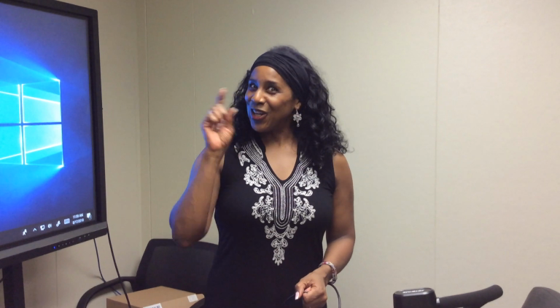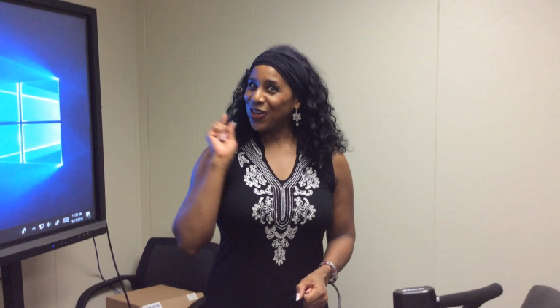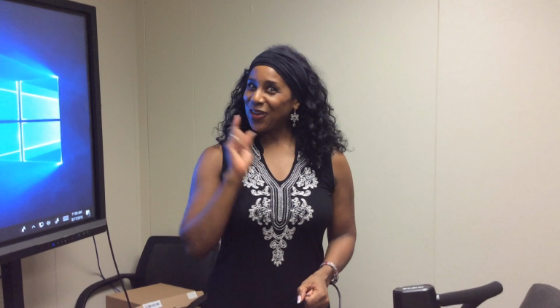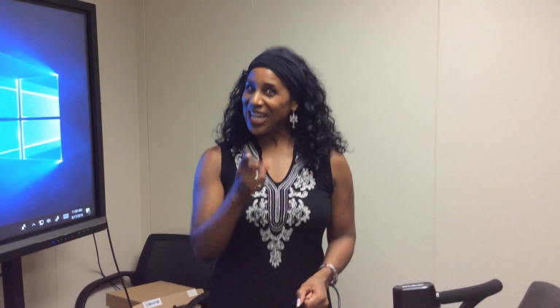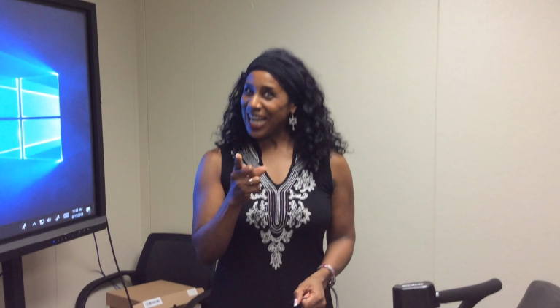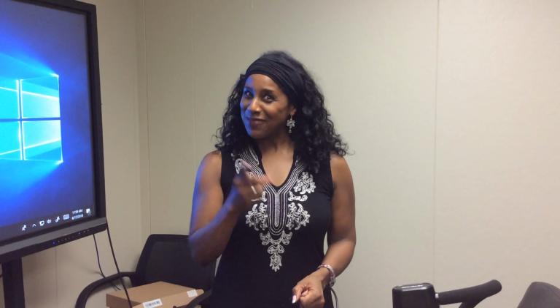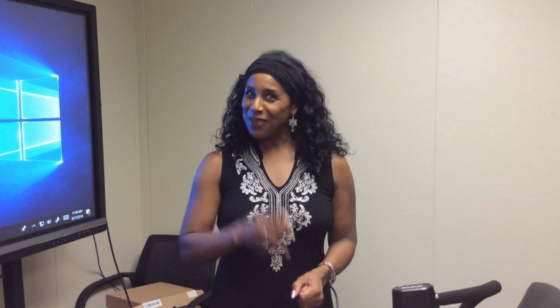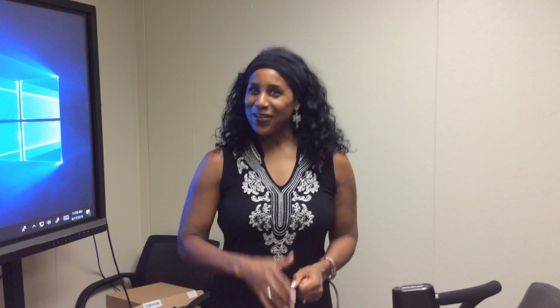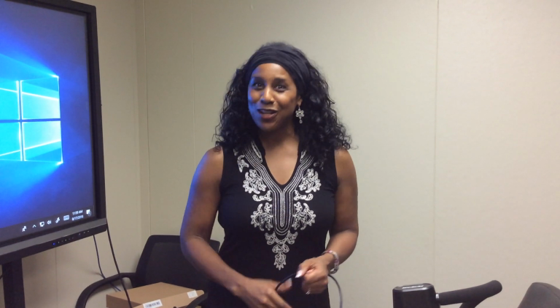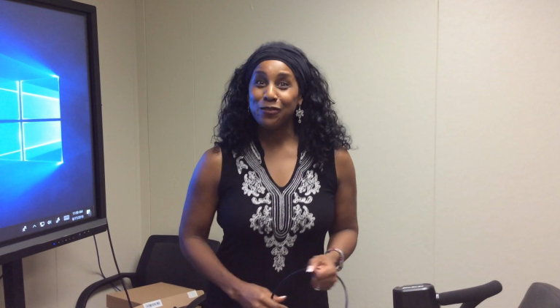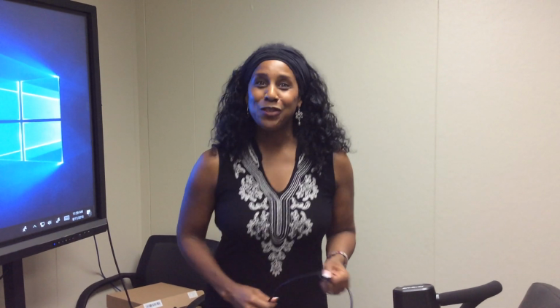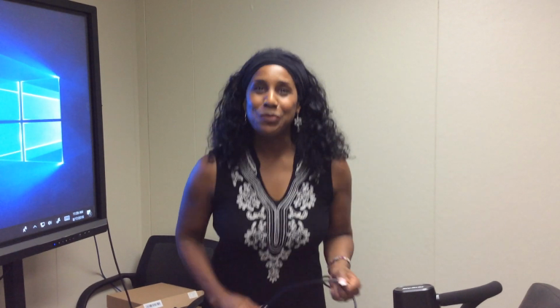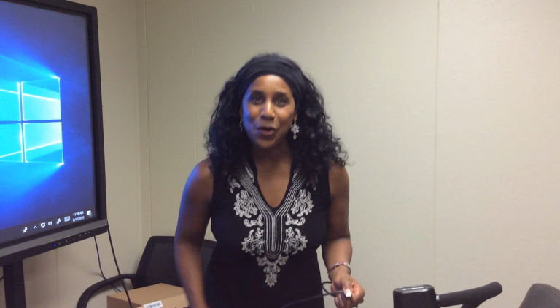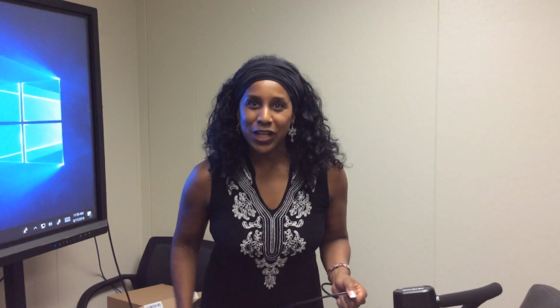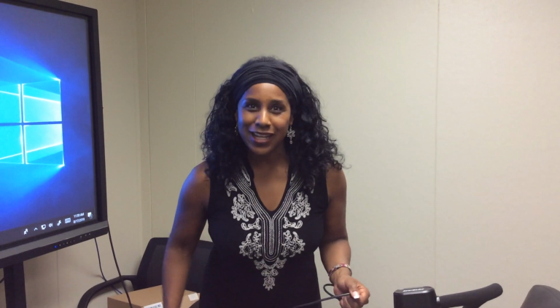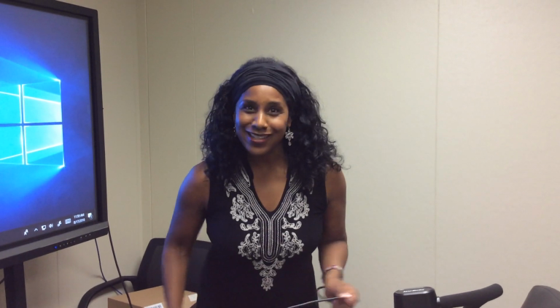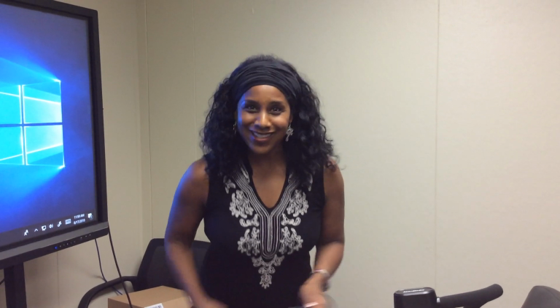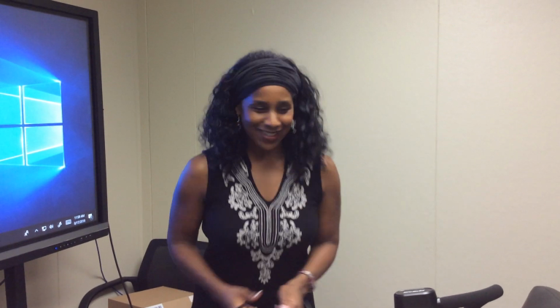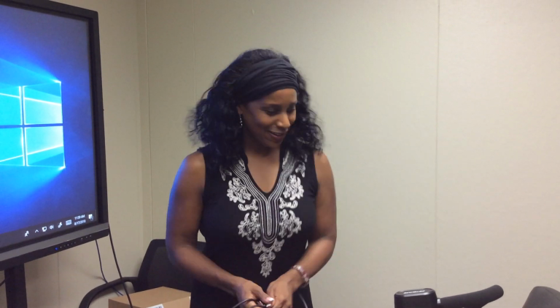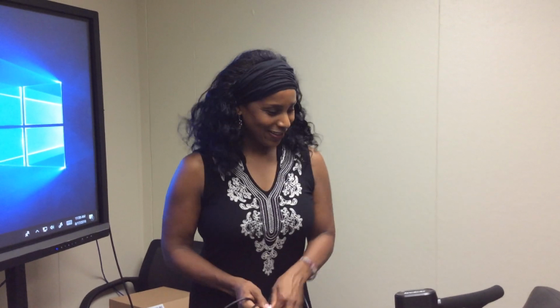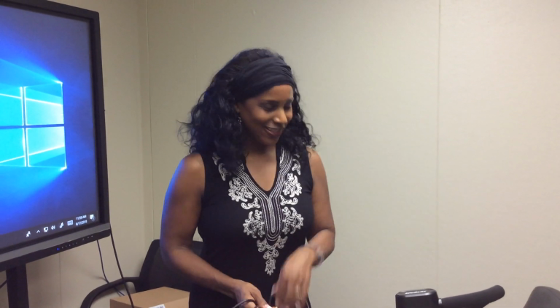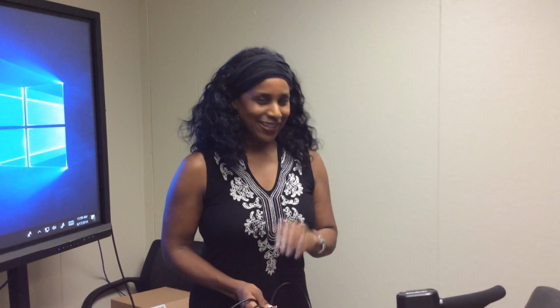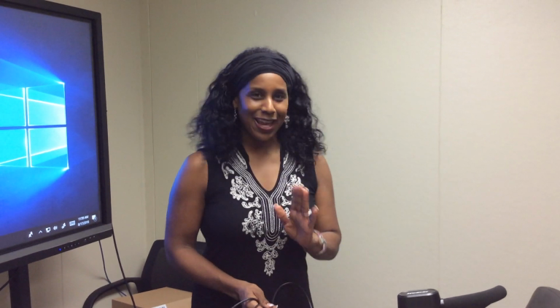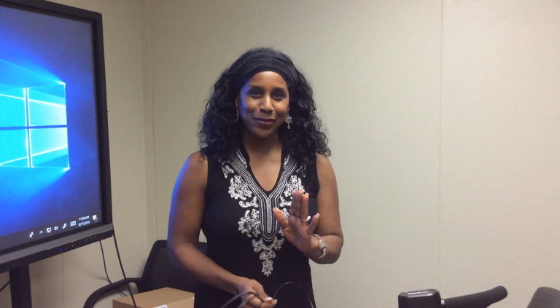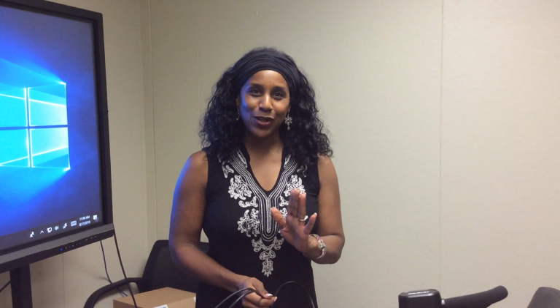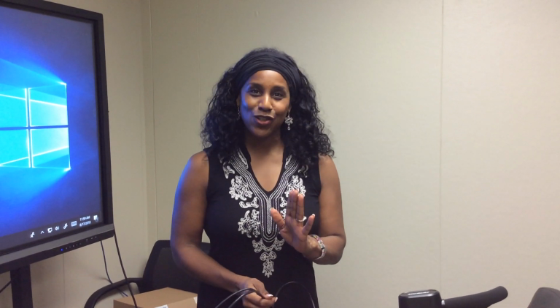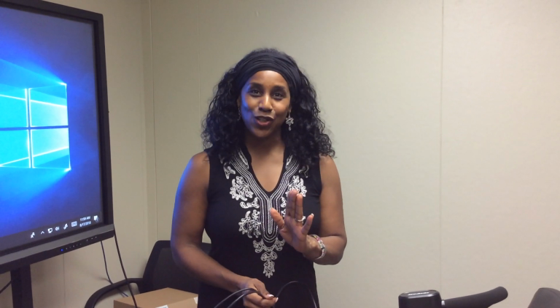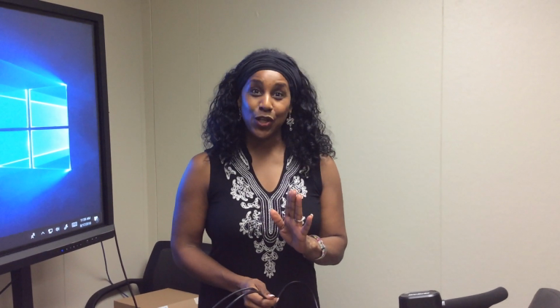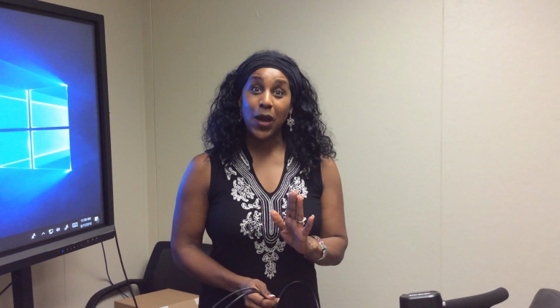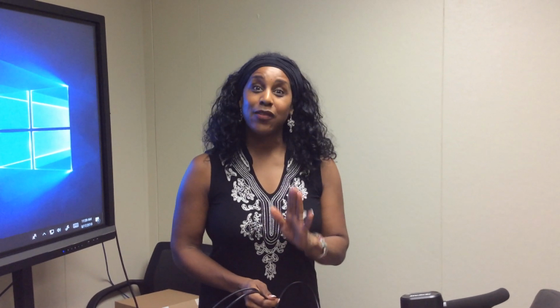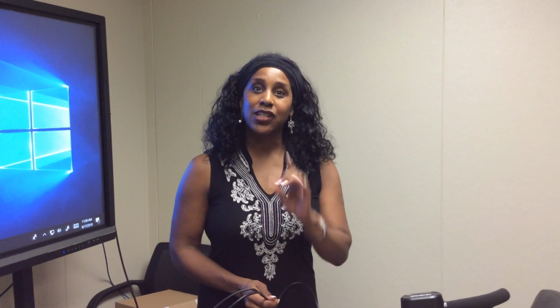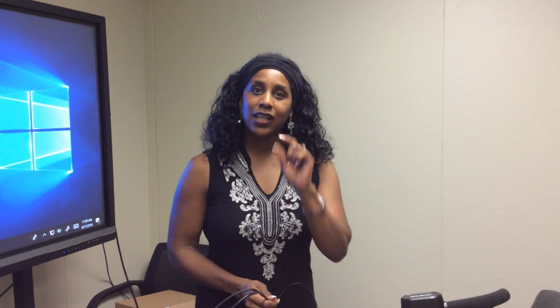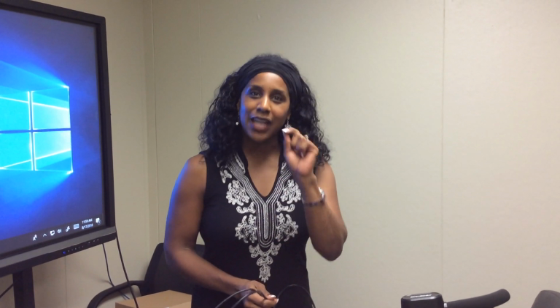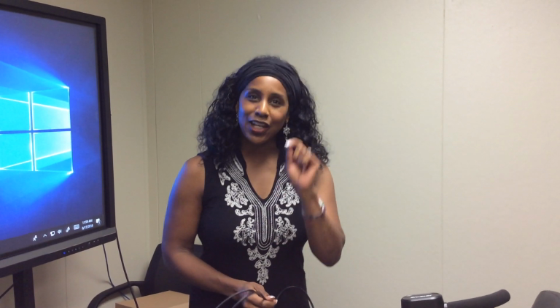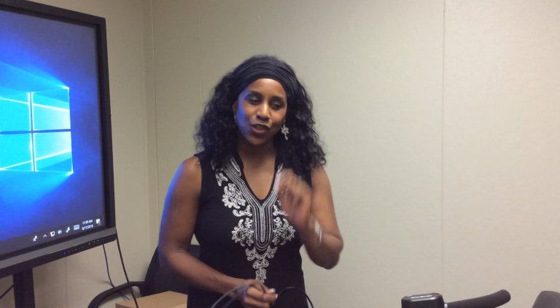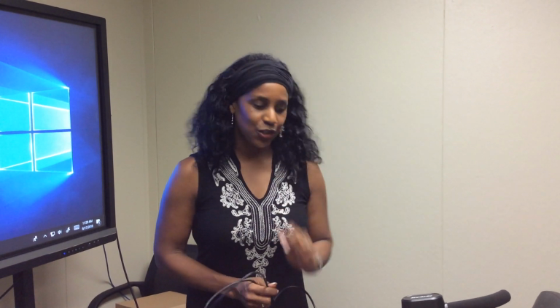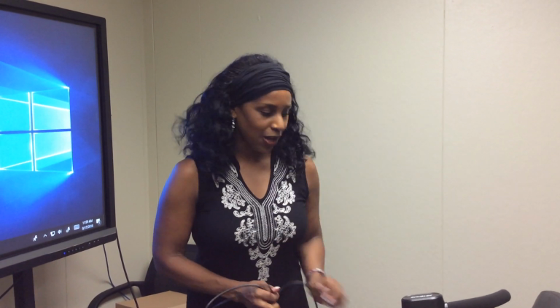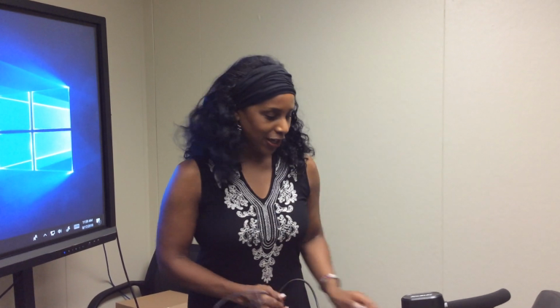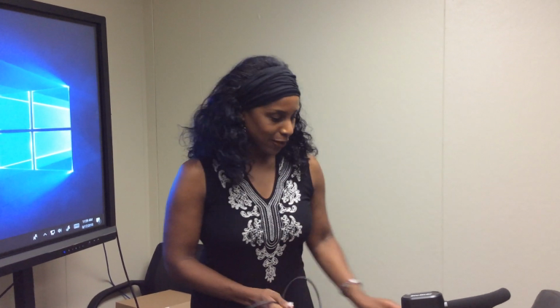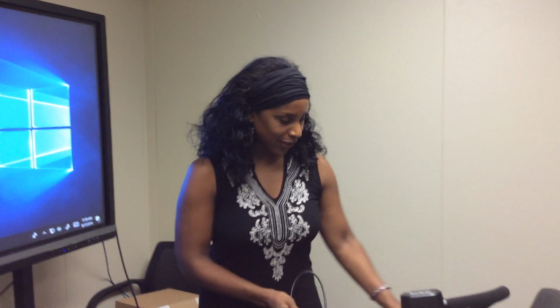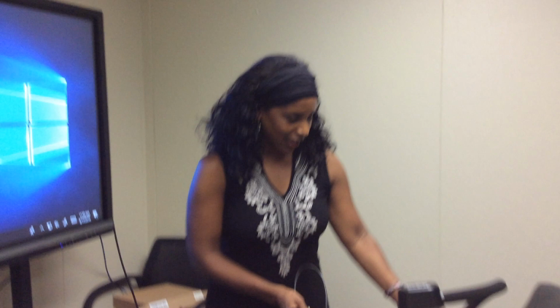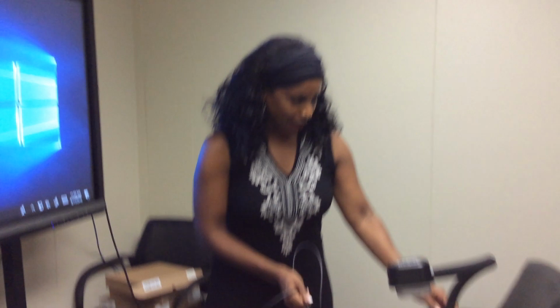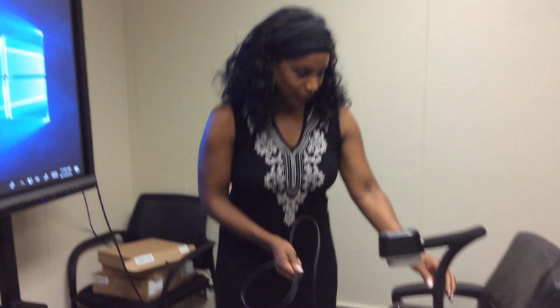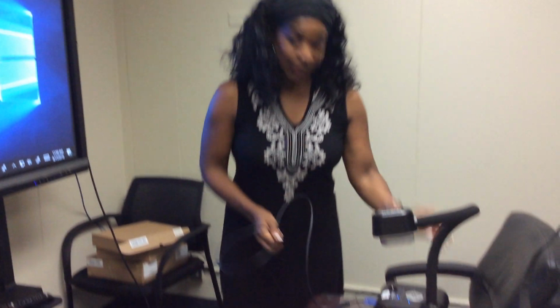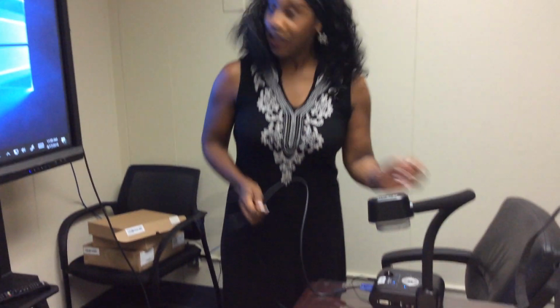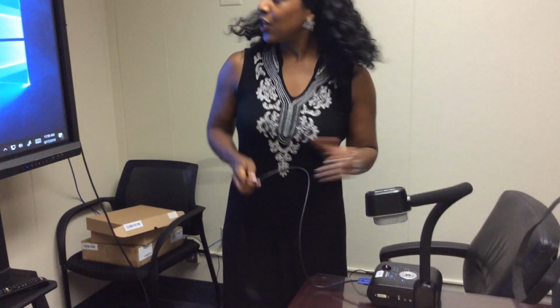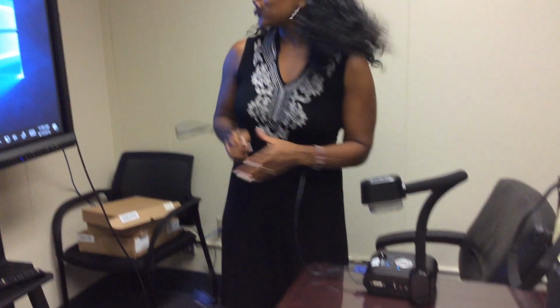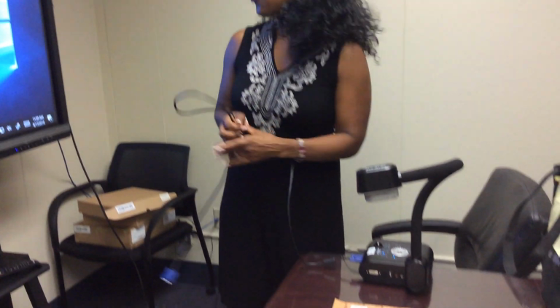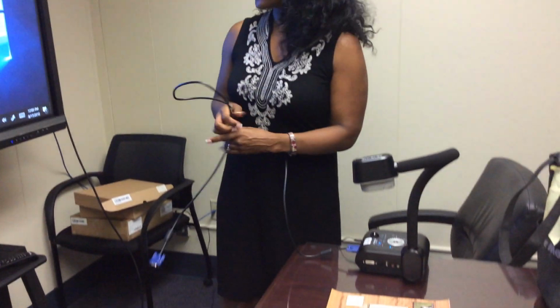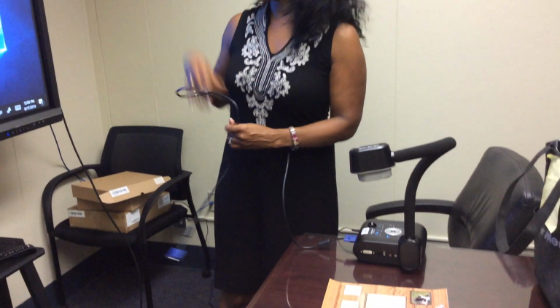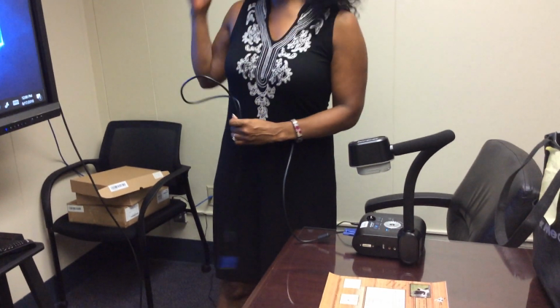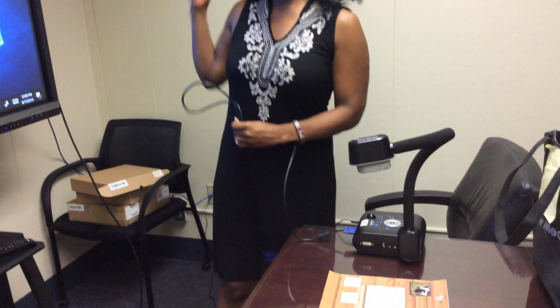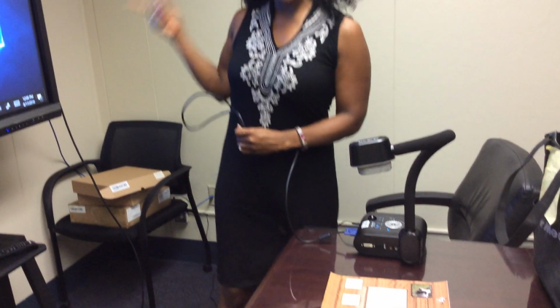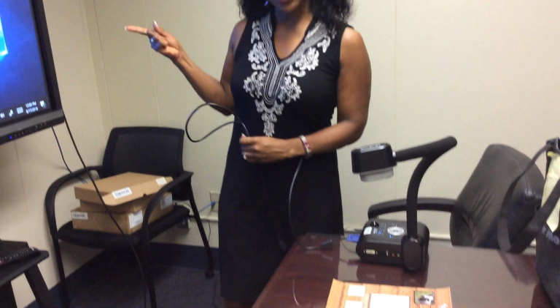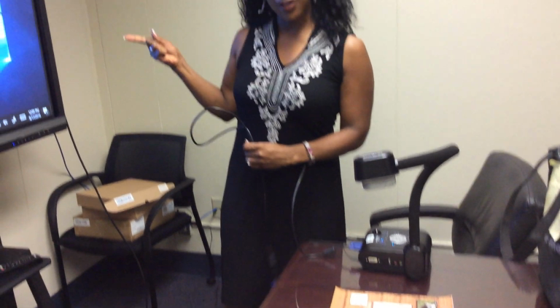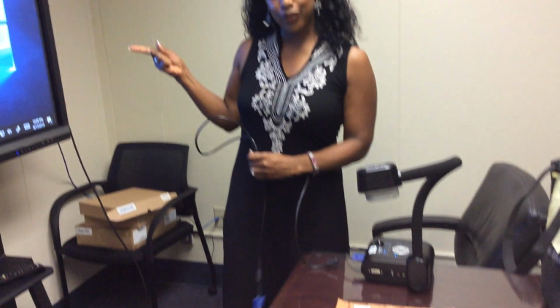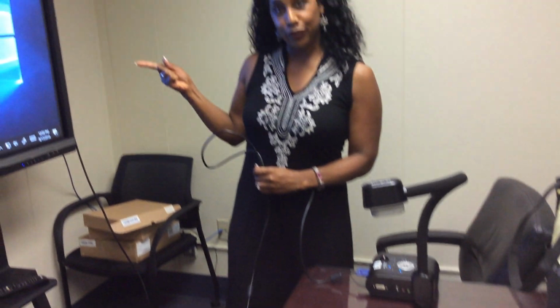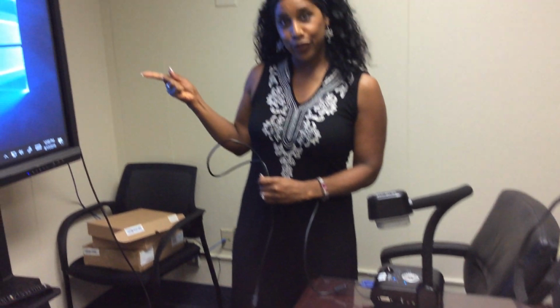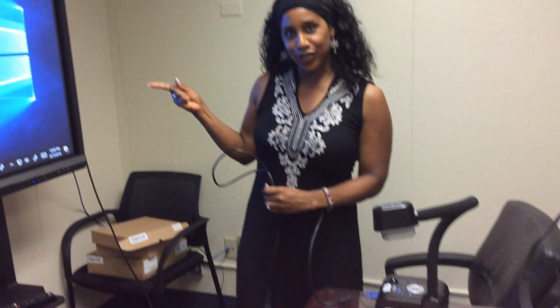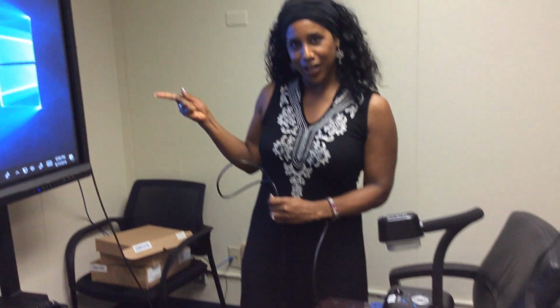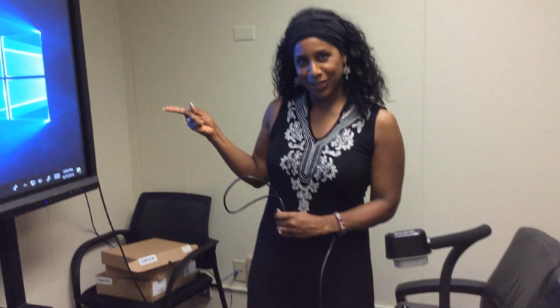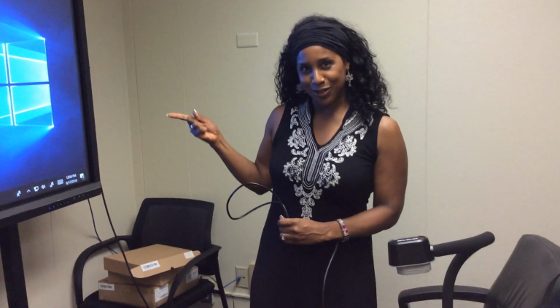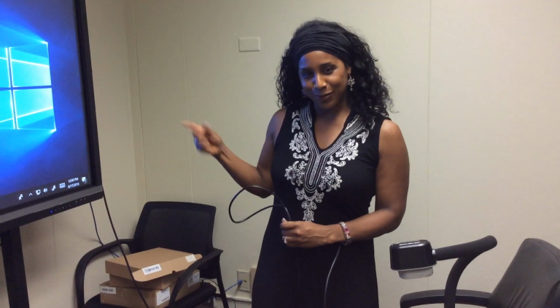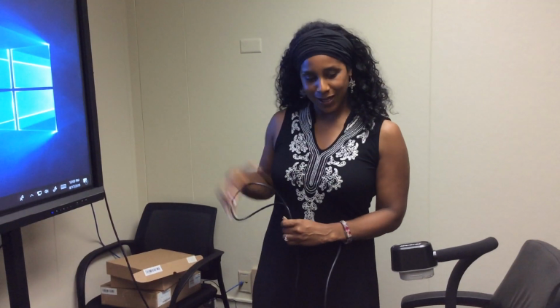Greetings my fellow Viewboardians! Today I'm going to show you how to connect your document camera directly to the back of your ViewSonic display.